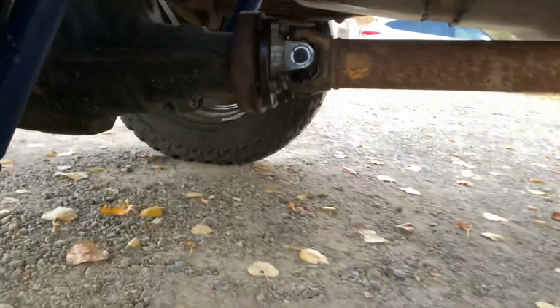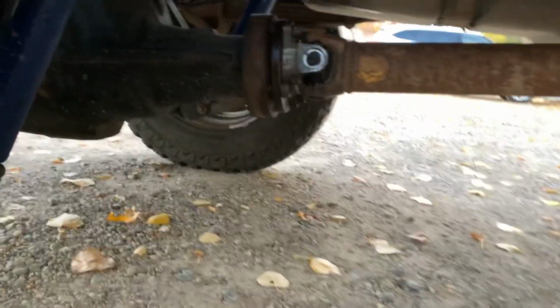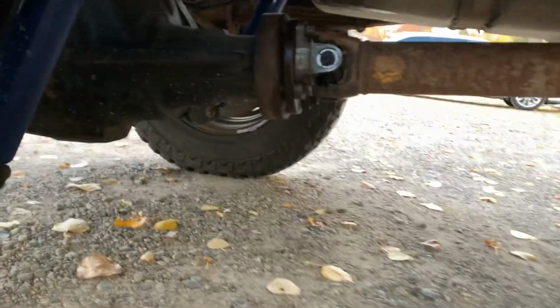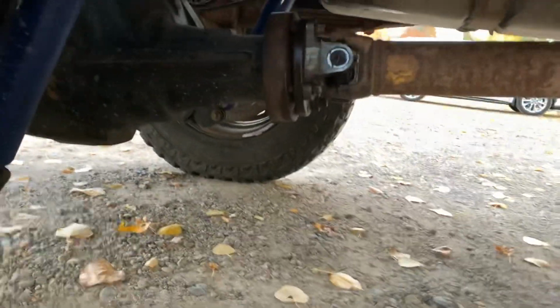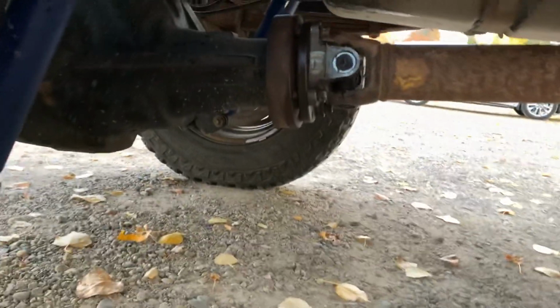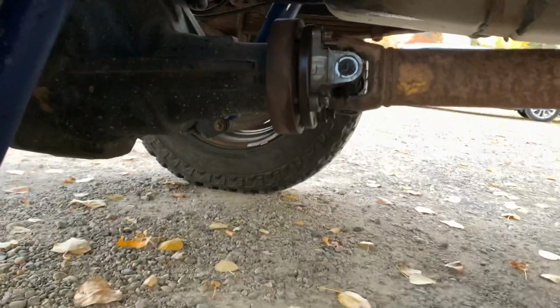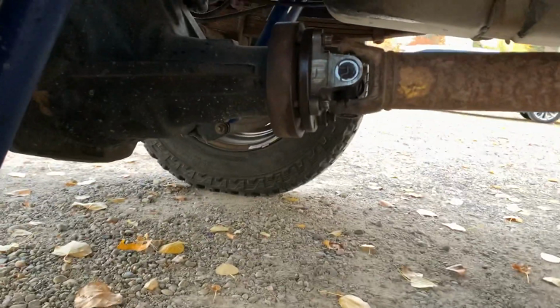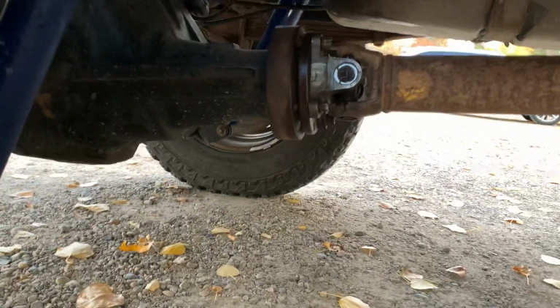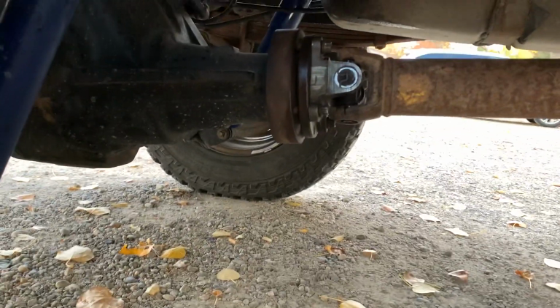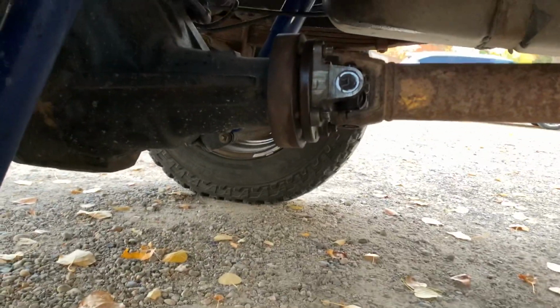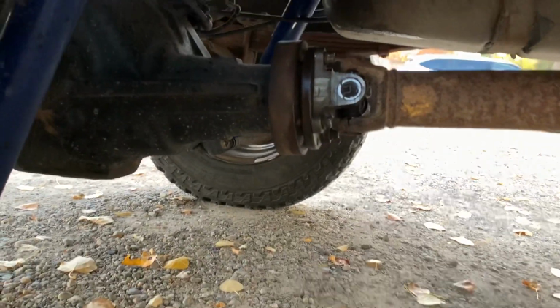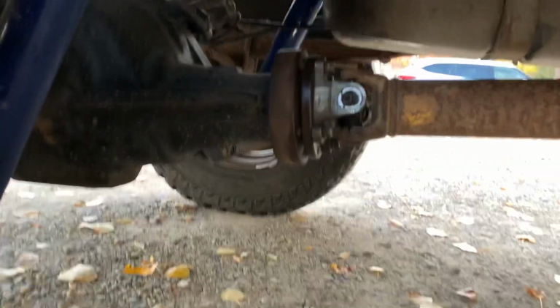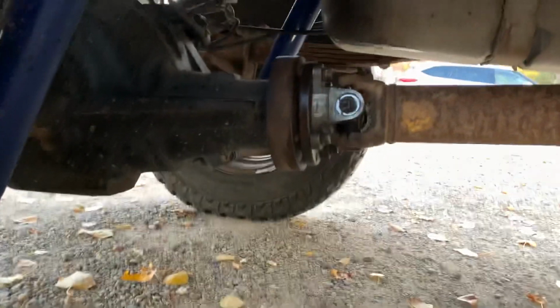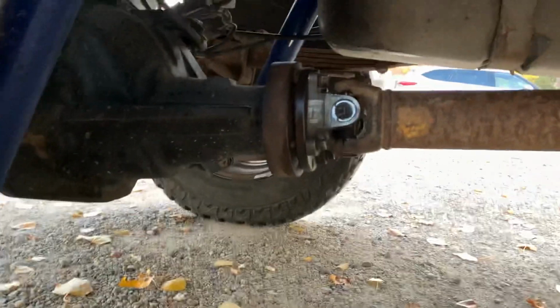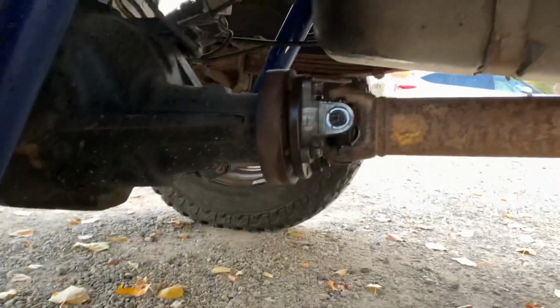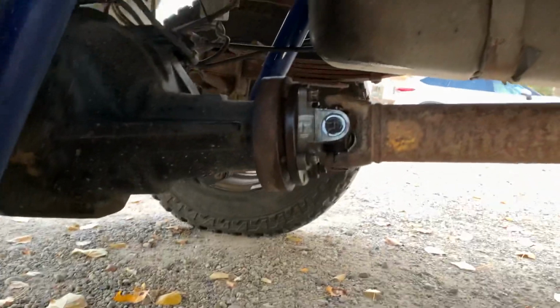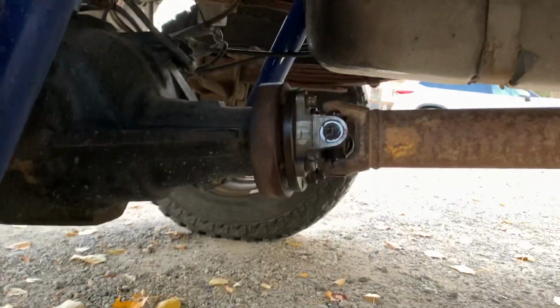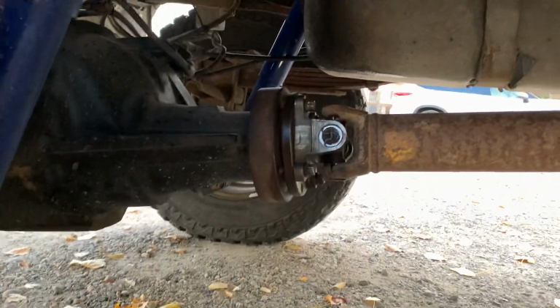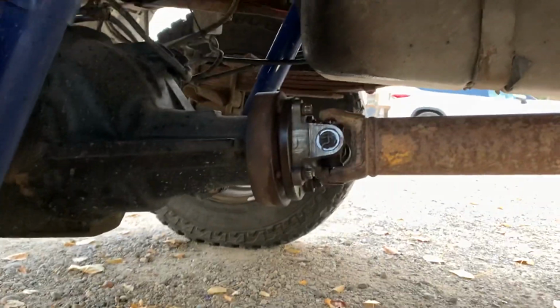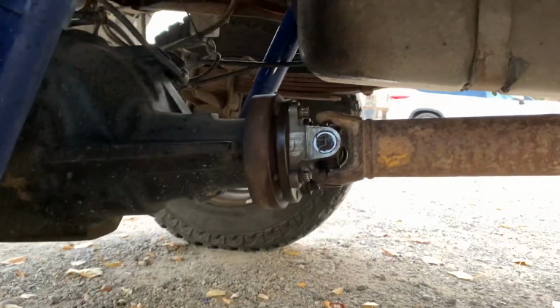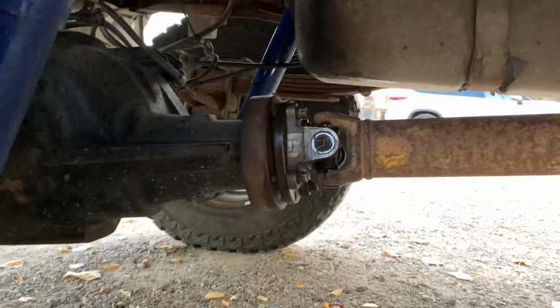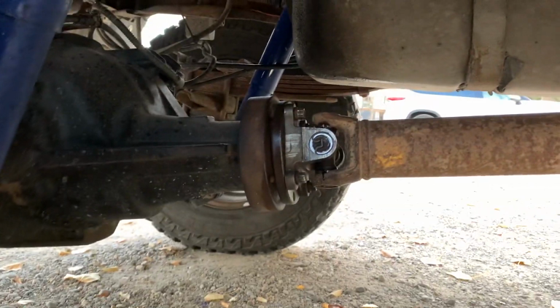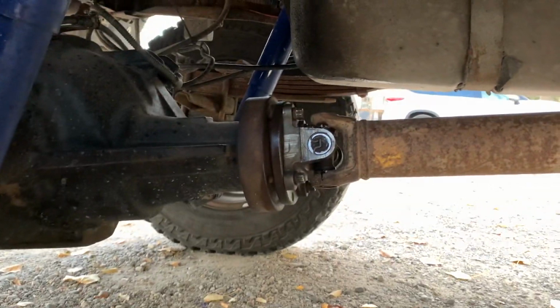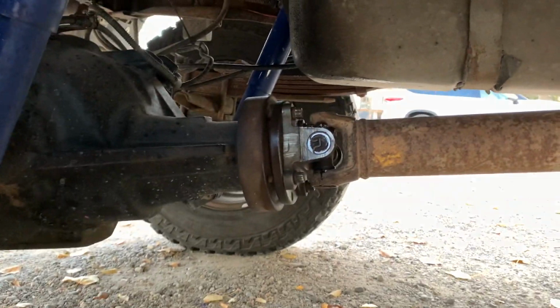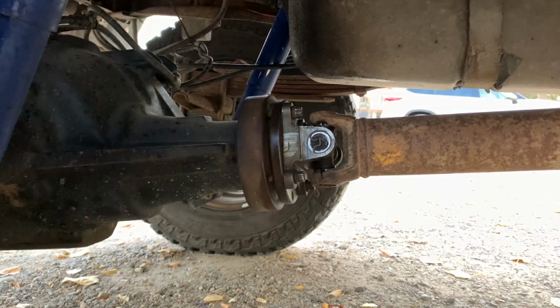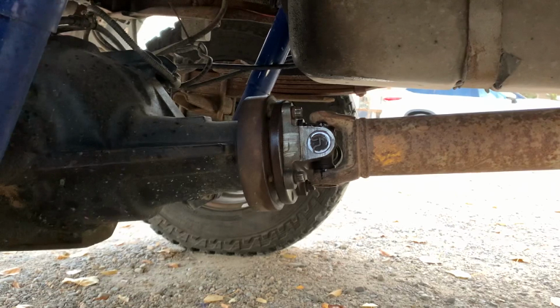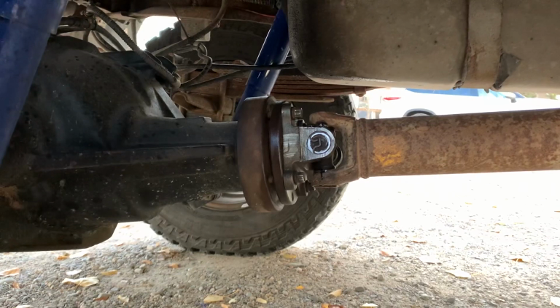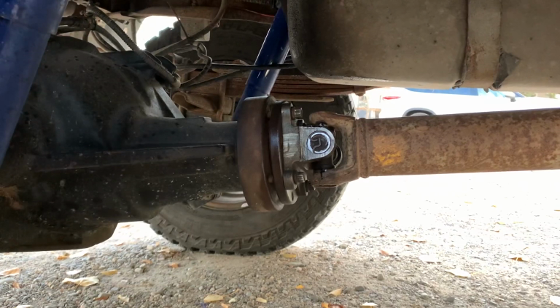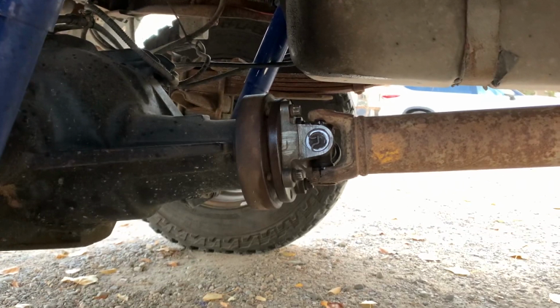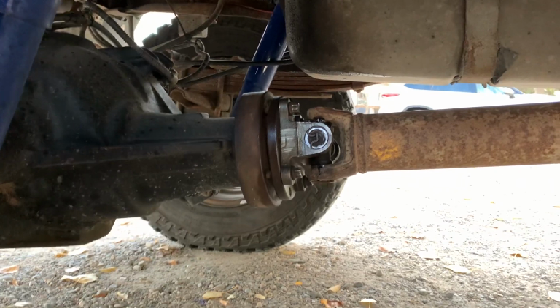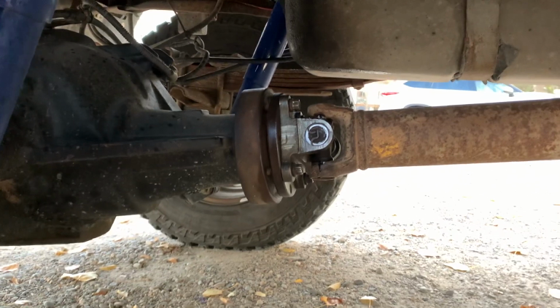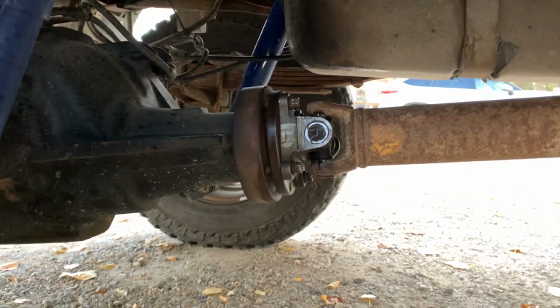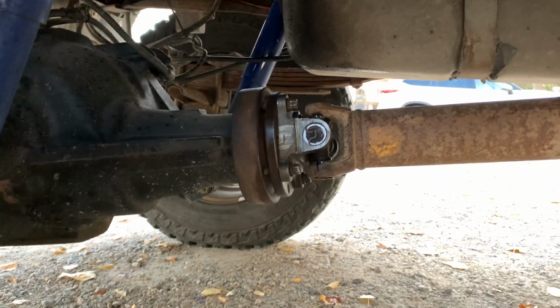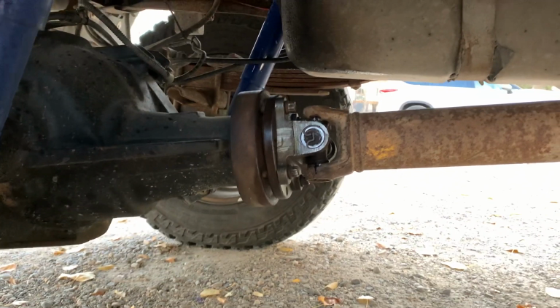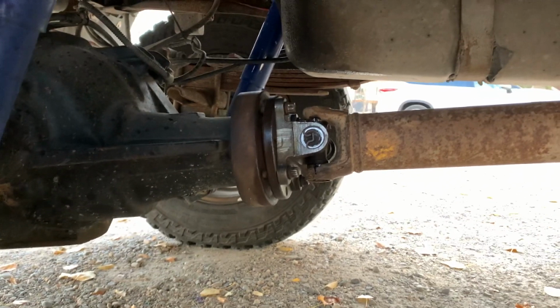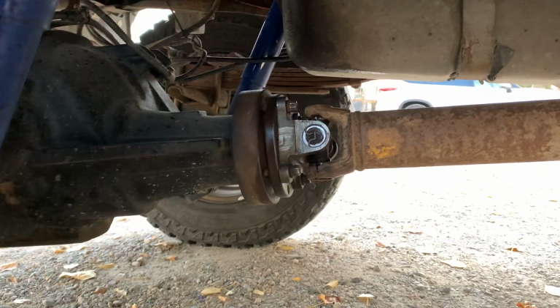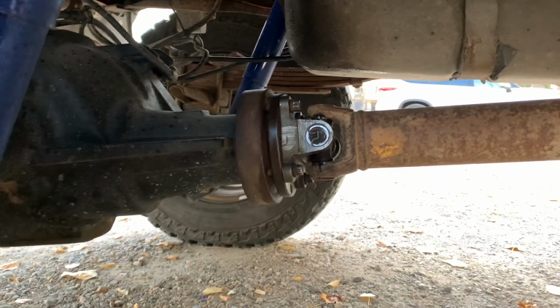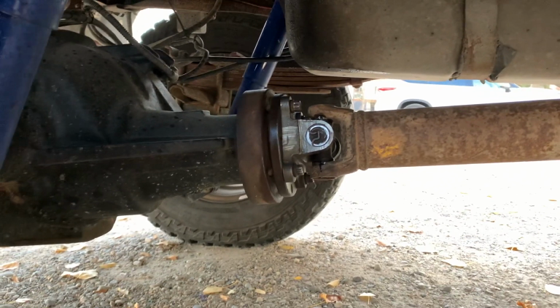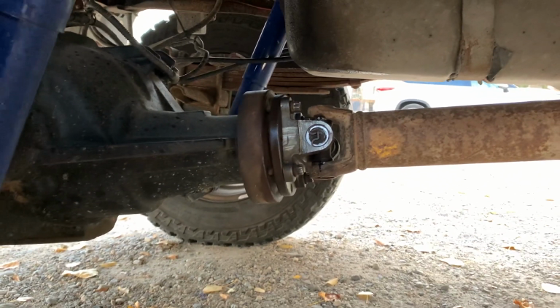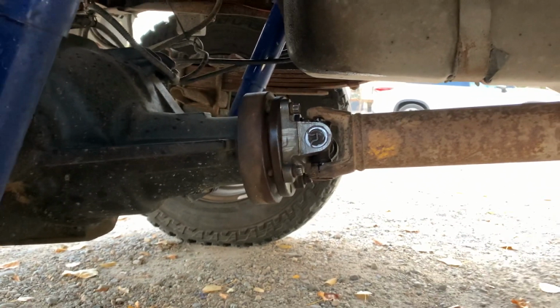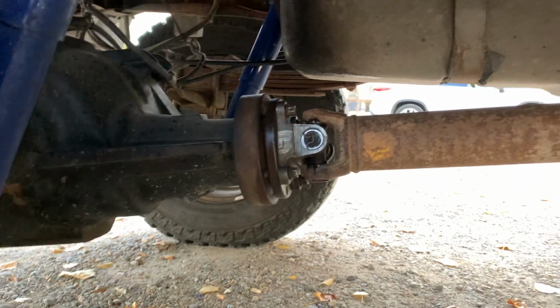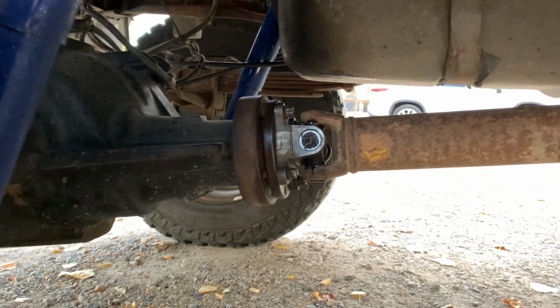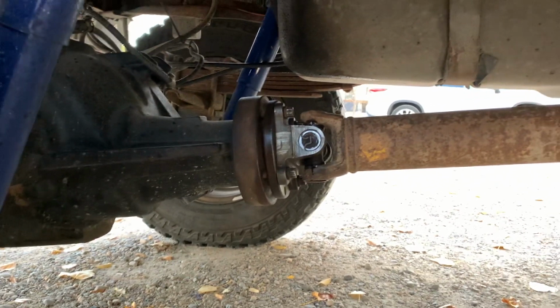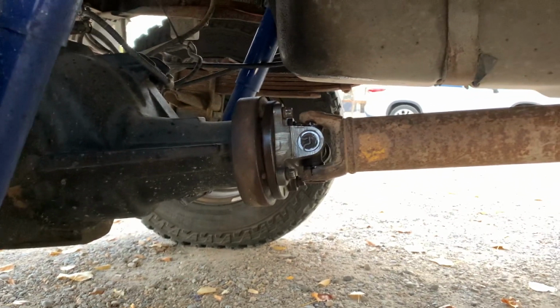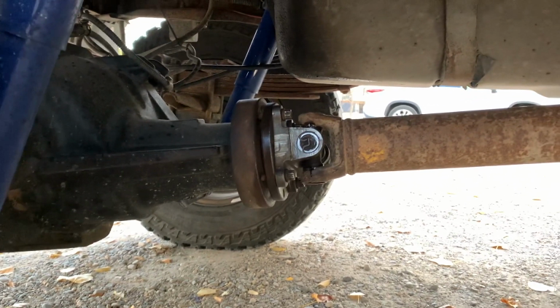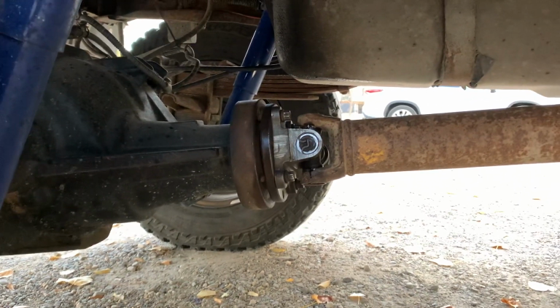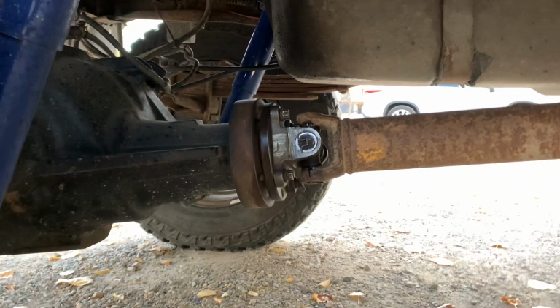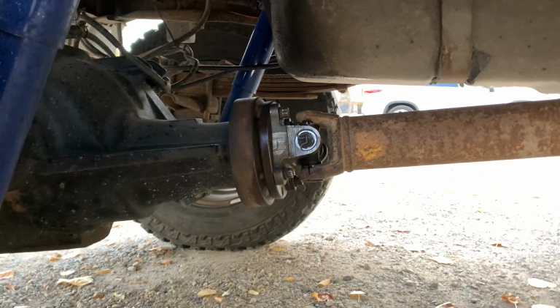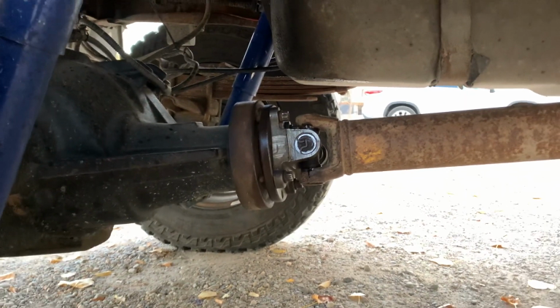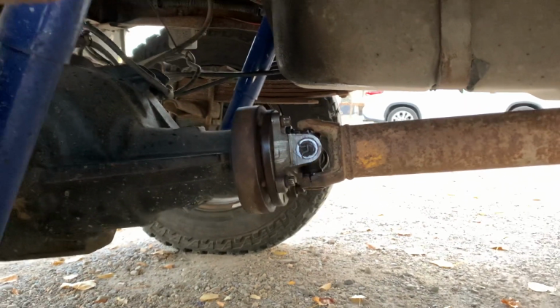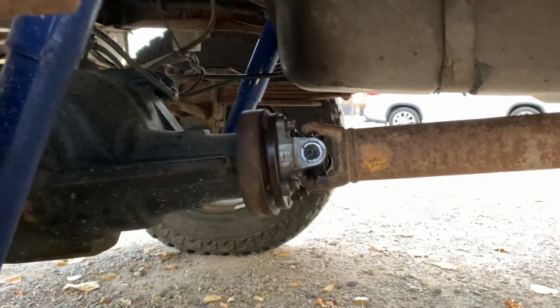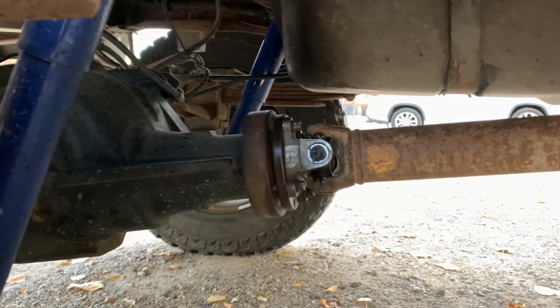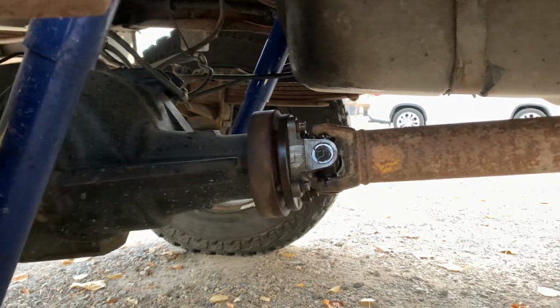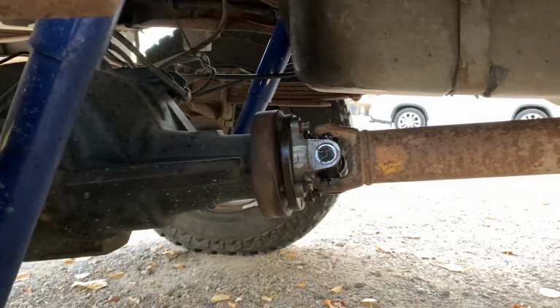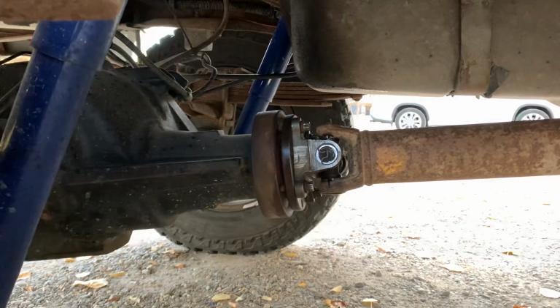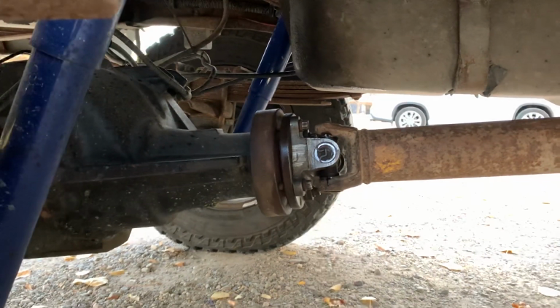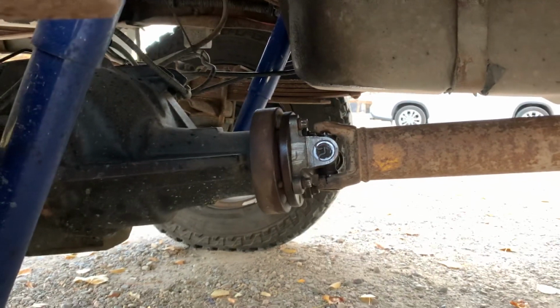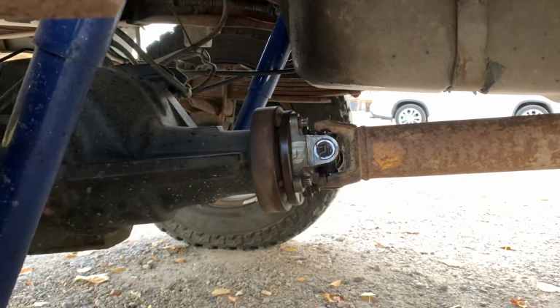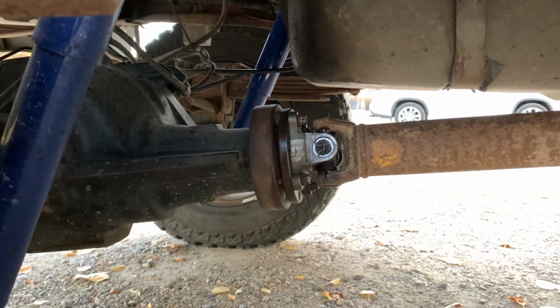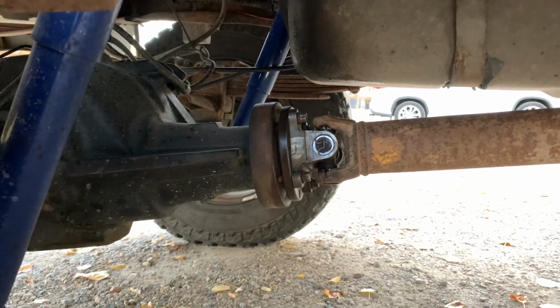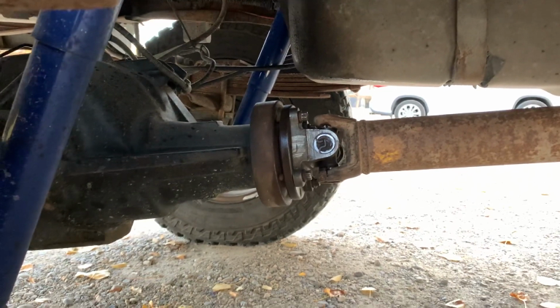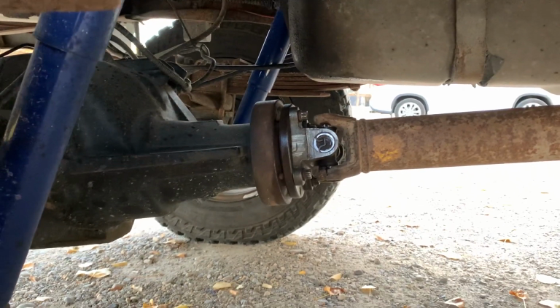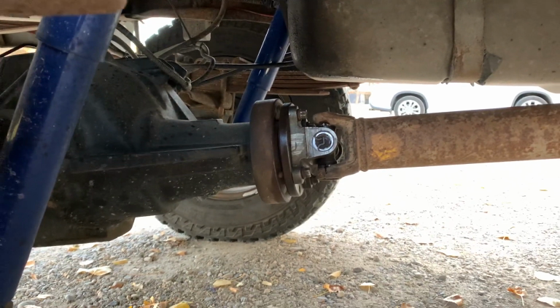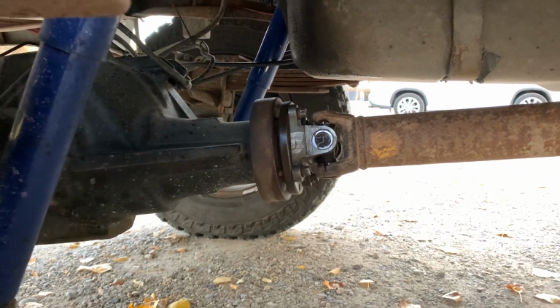I used the rear adapter plate, but you can change the yoke — you just have to be mindful of the crush sleeve.